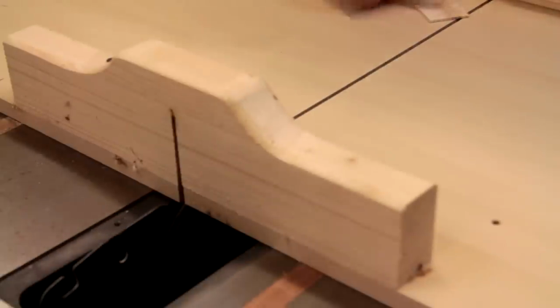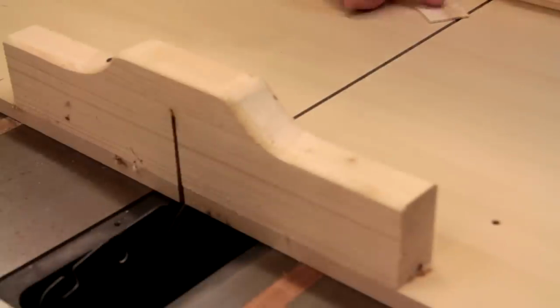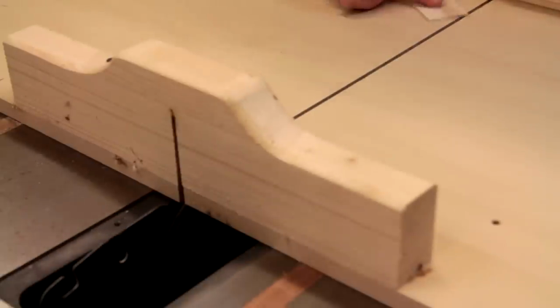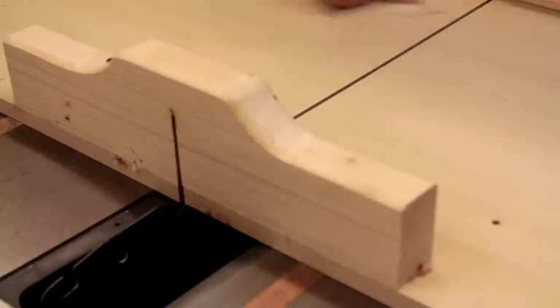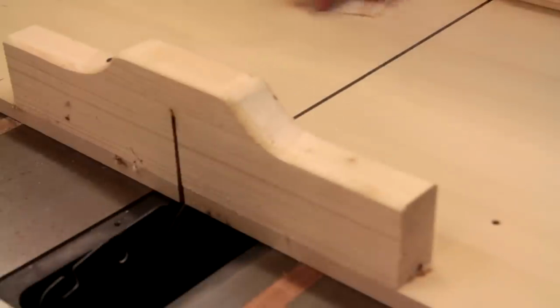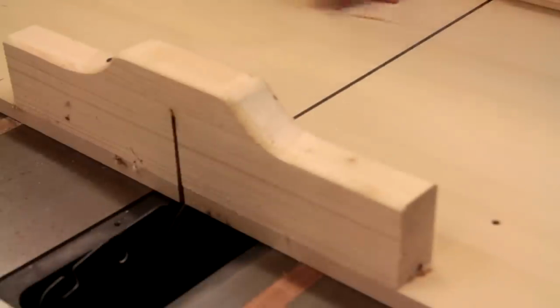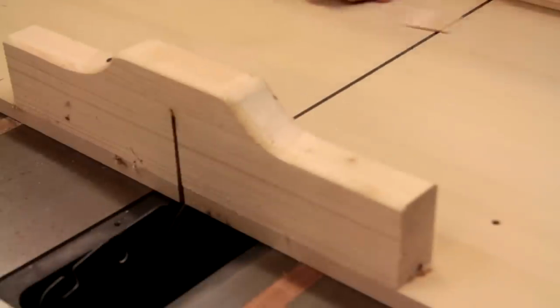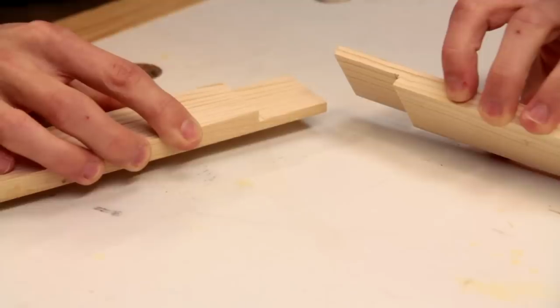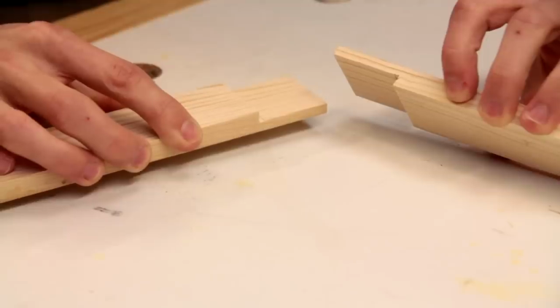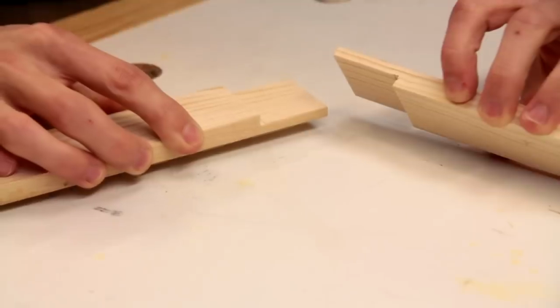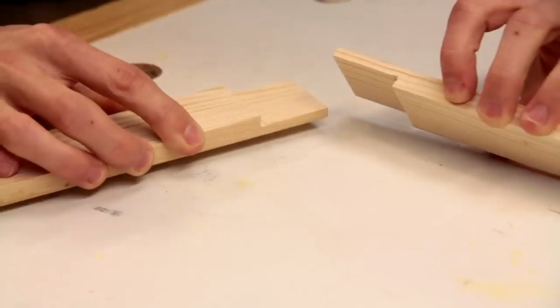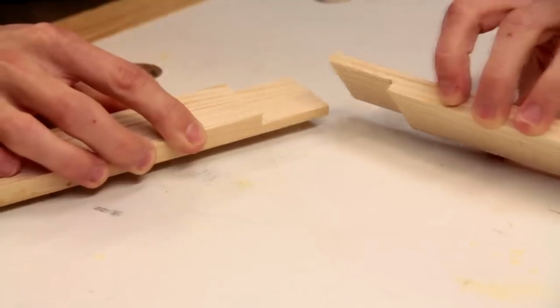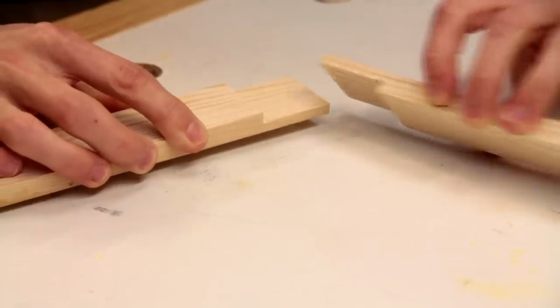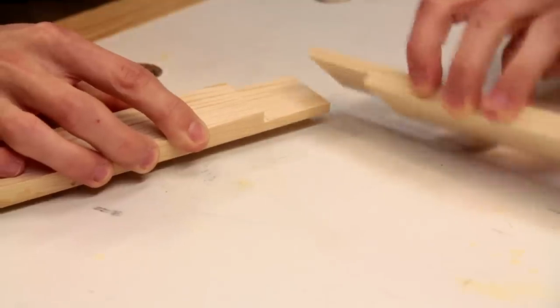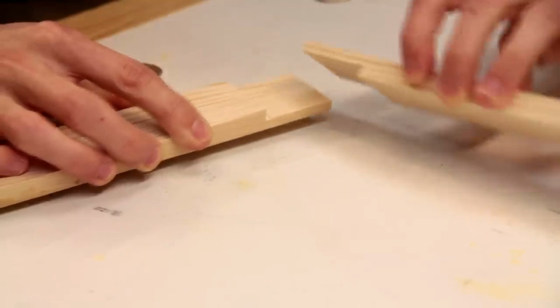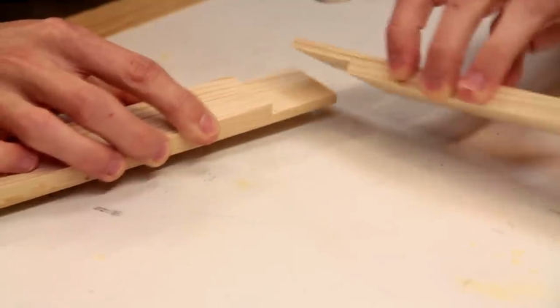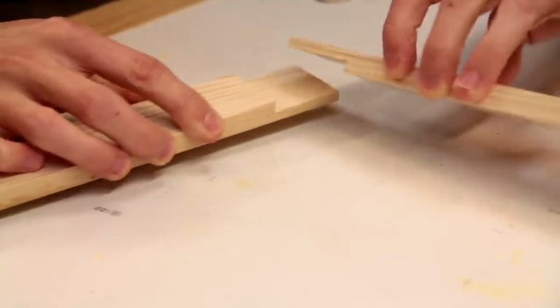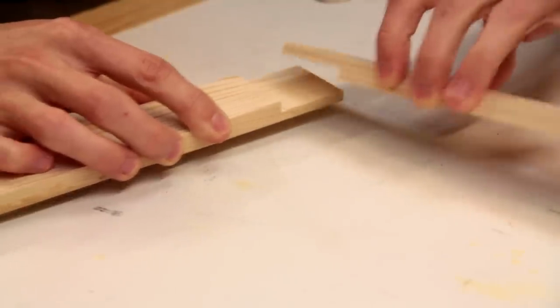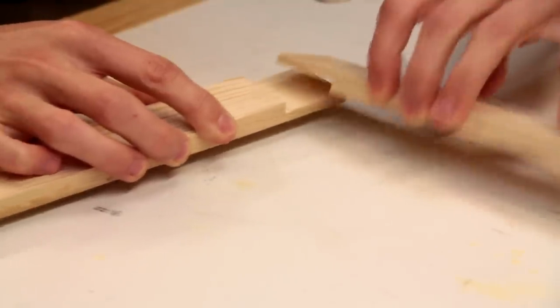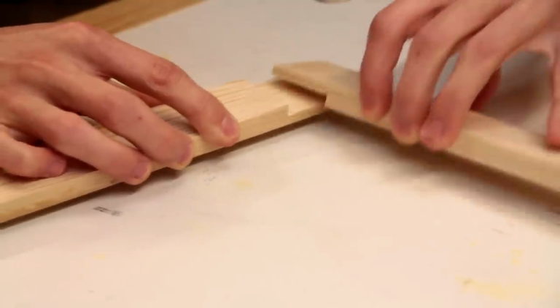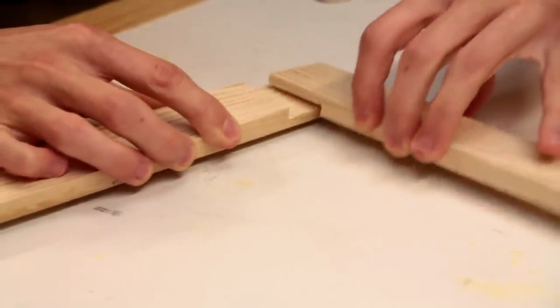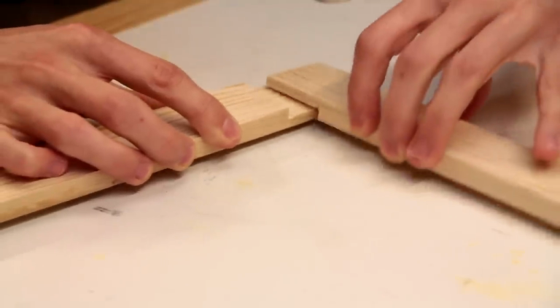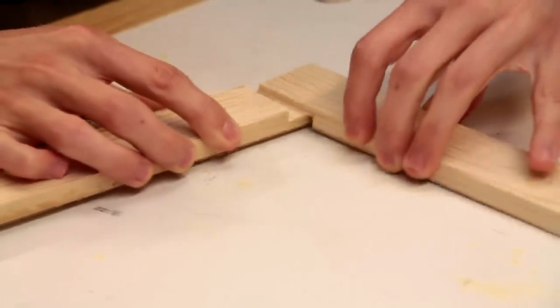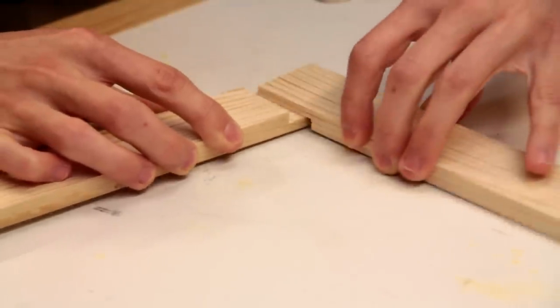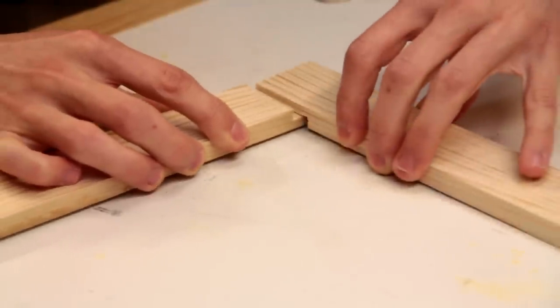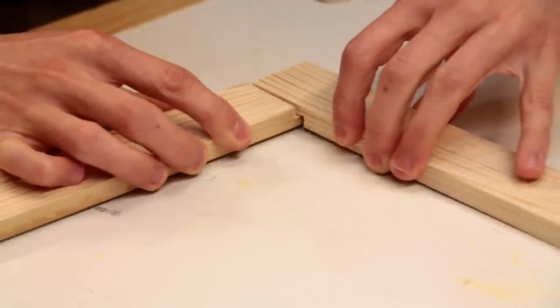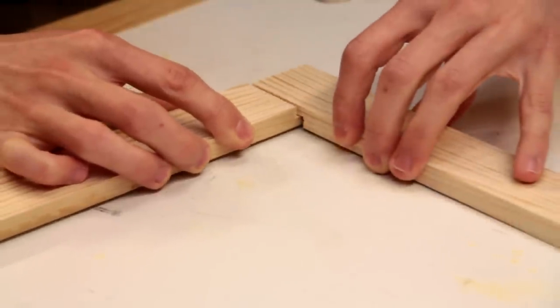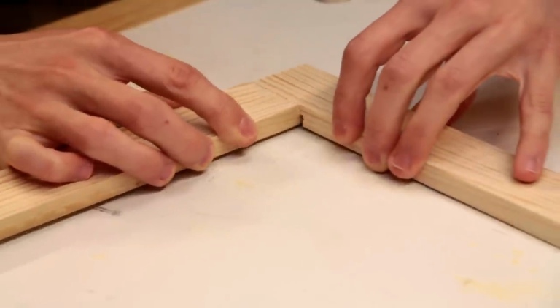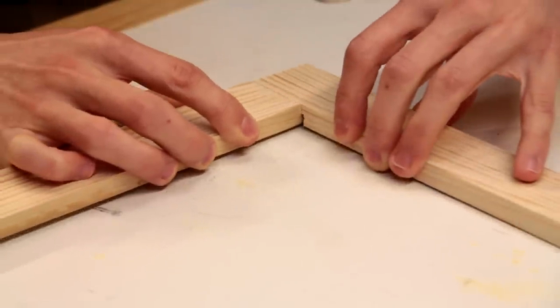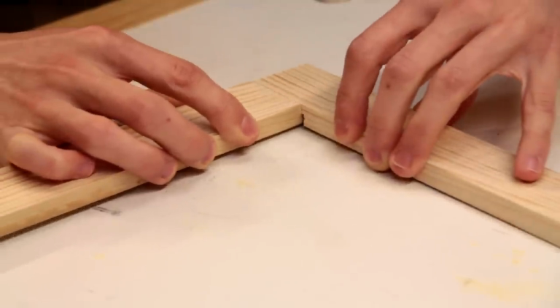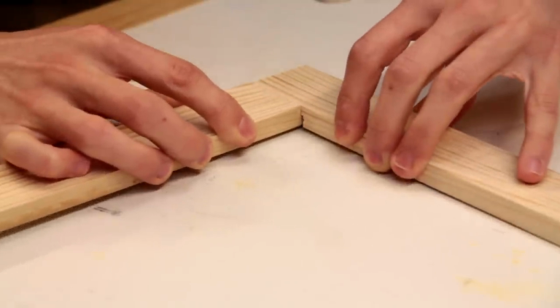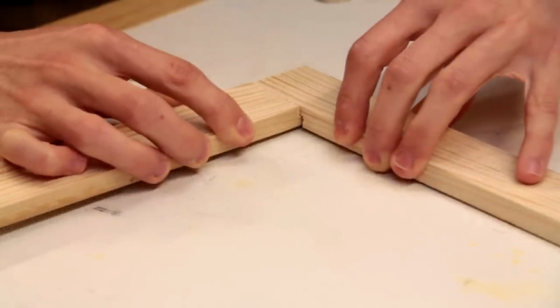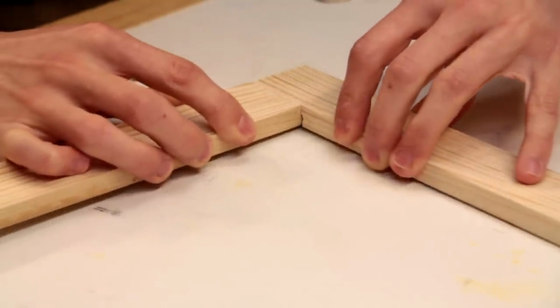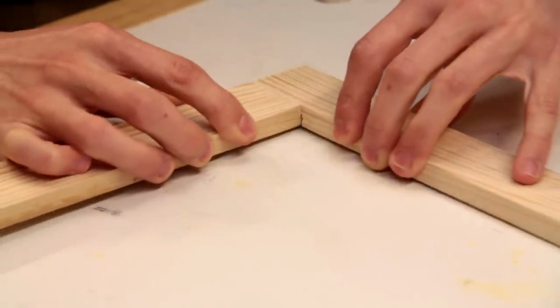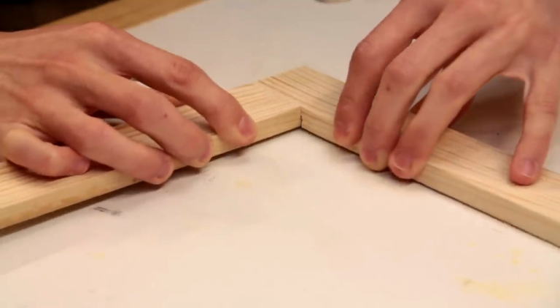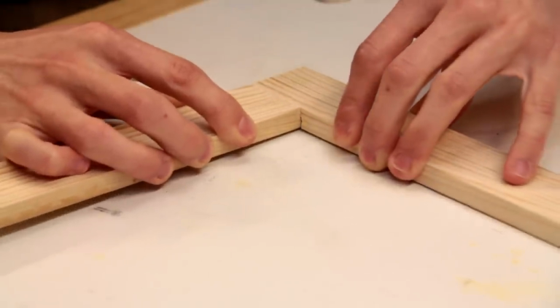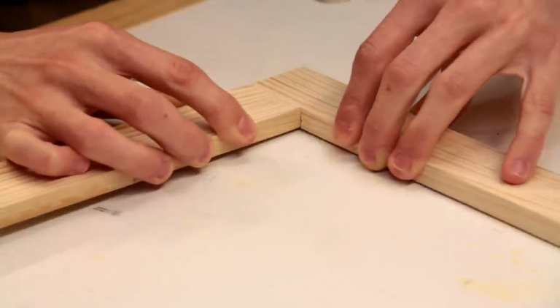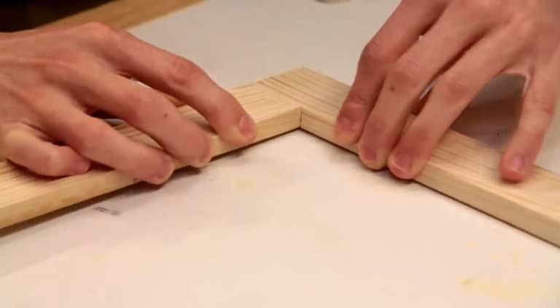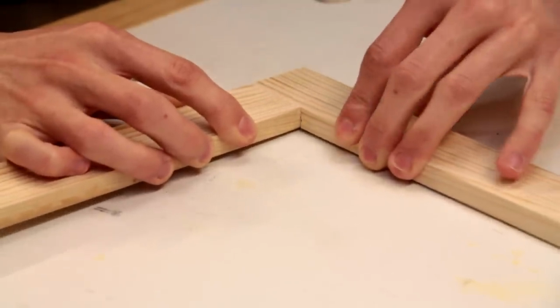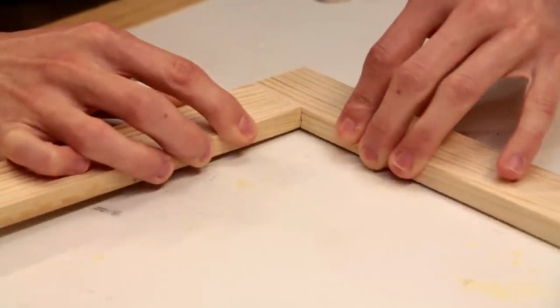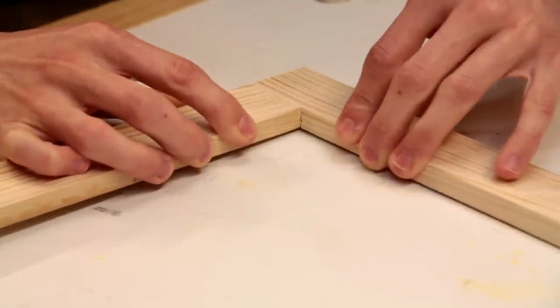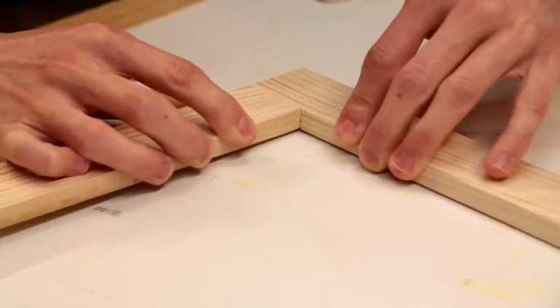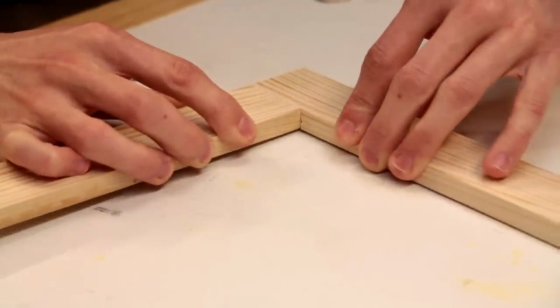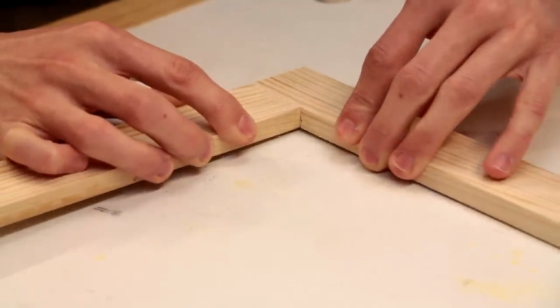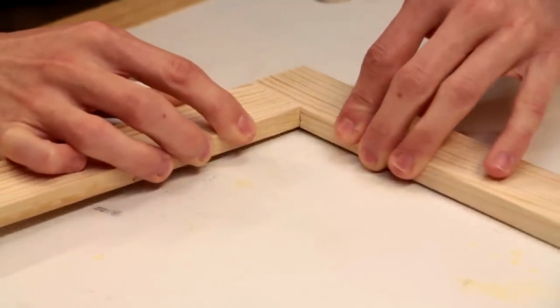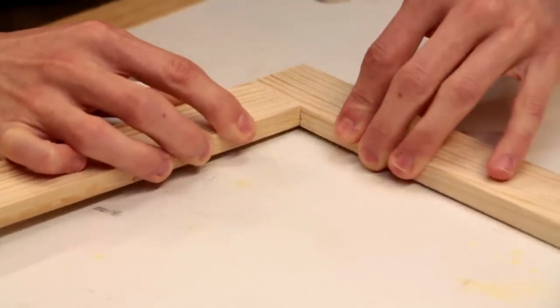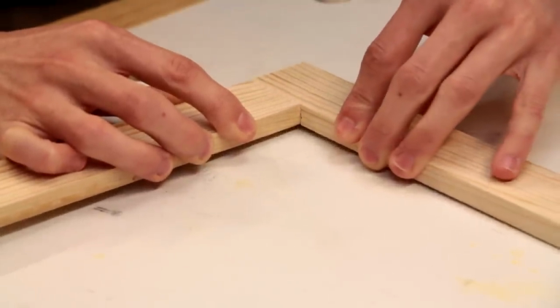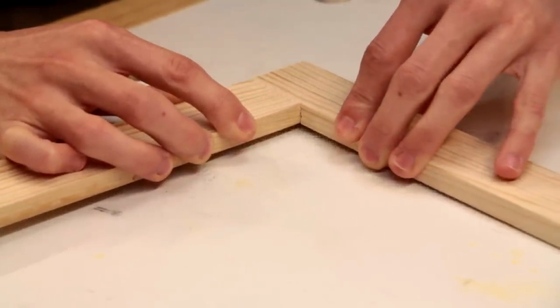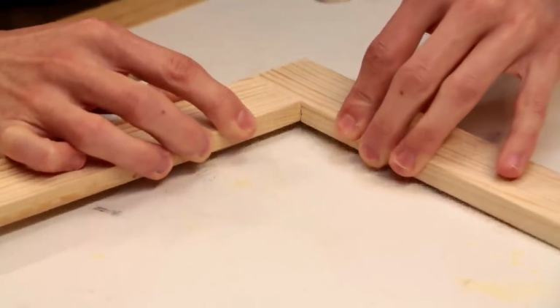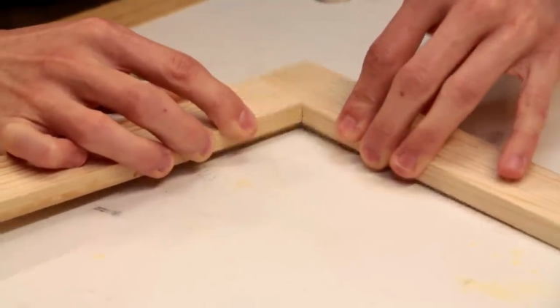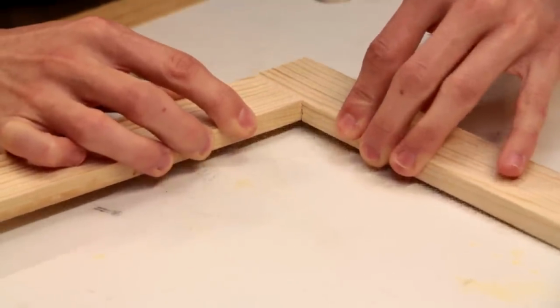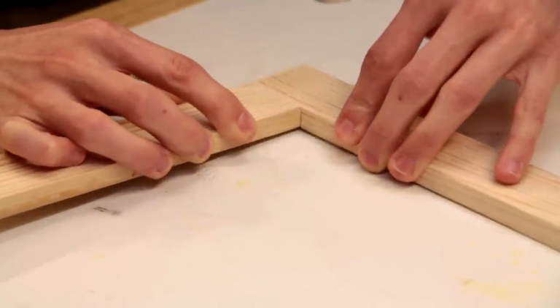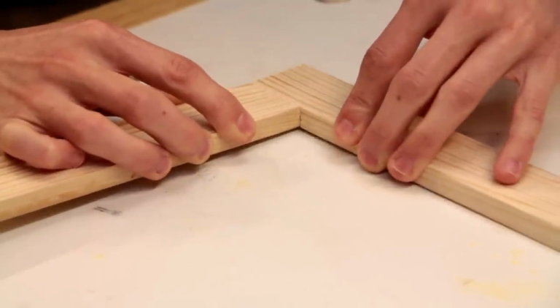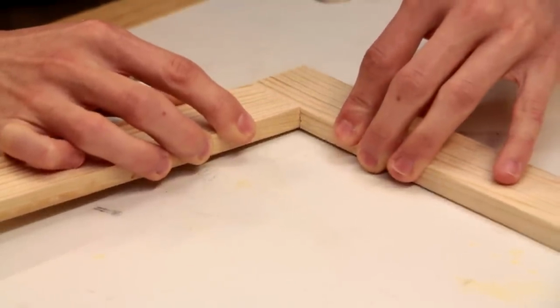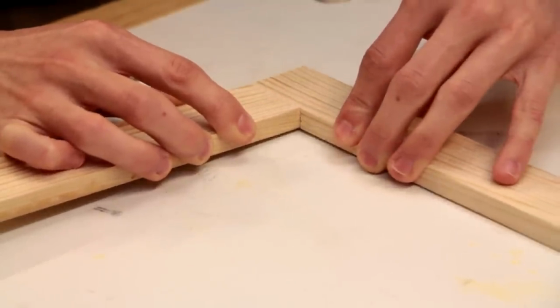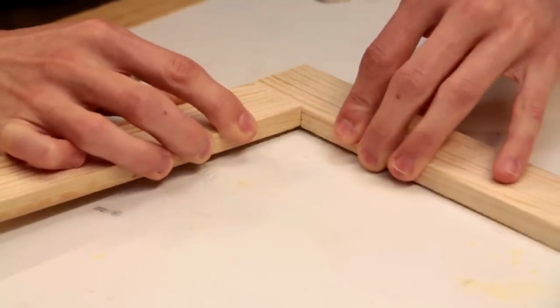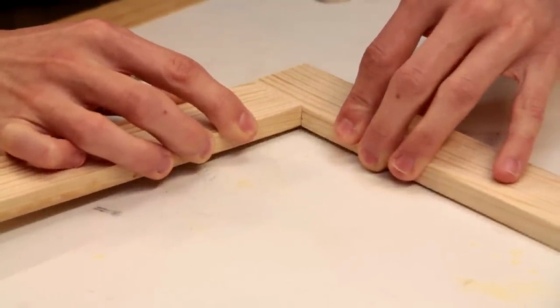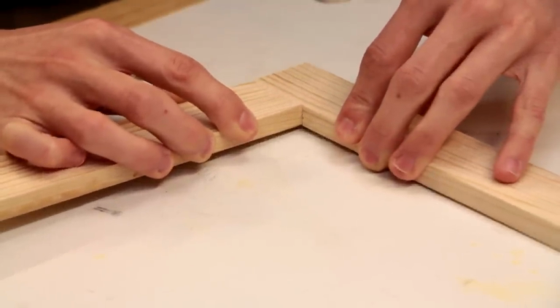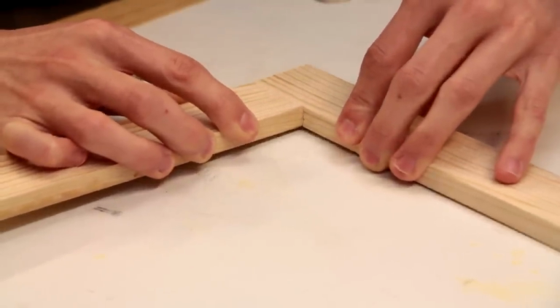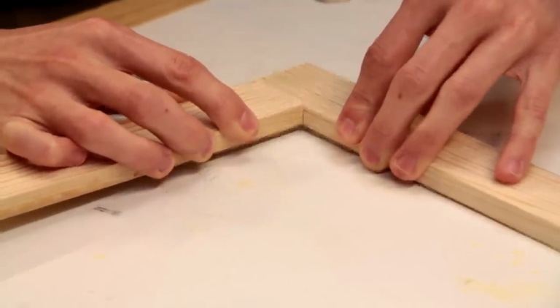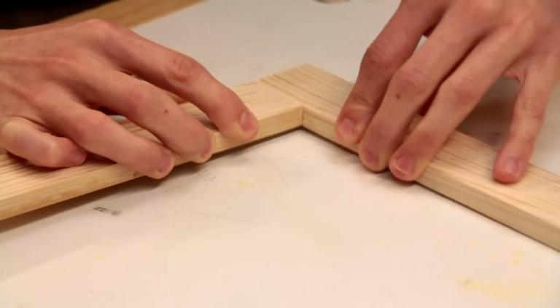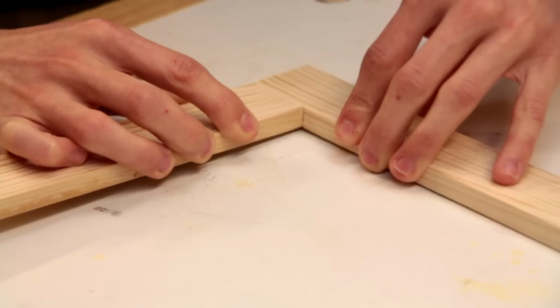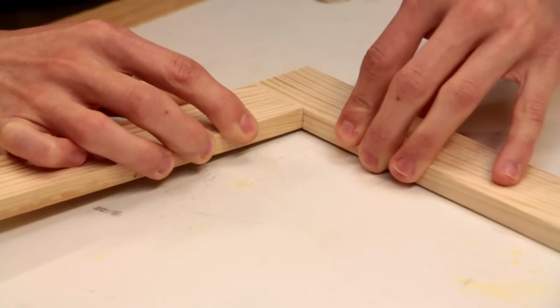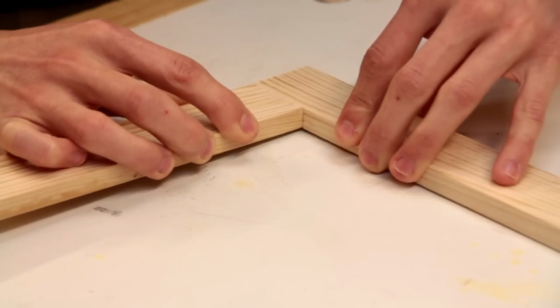With the two pieces cut they will just fit together like that, and that will be a really strong joint.